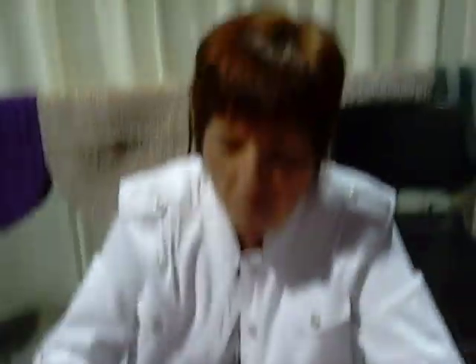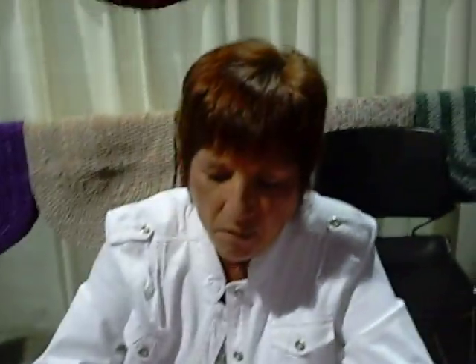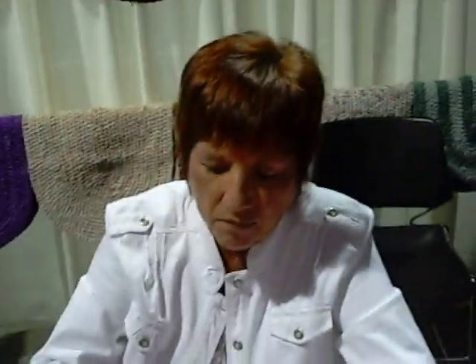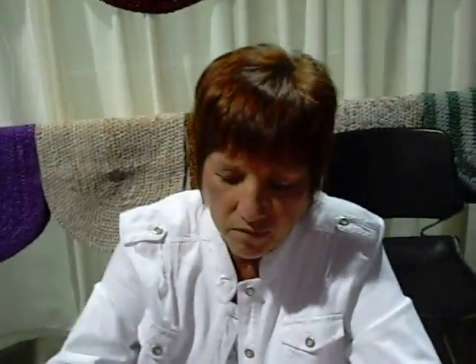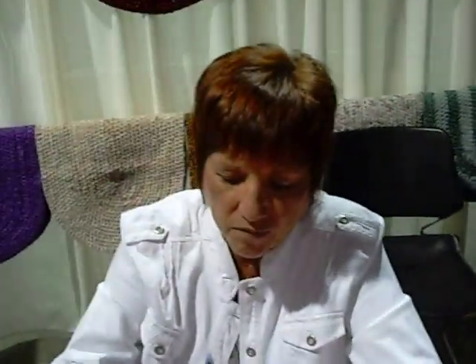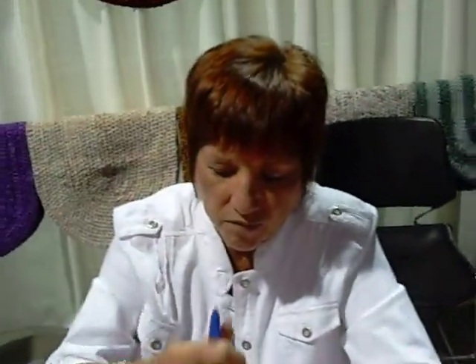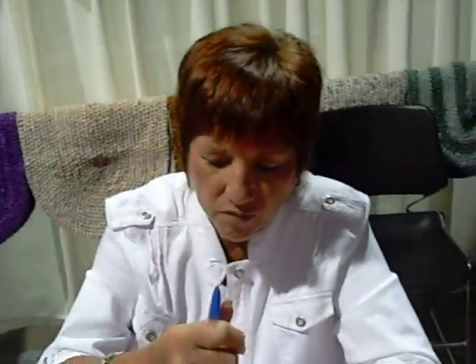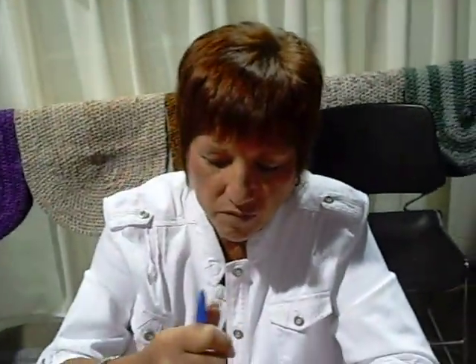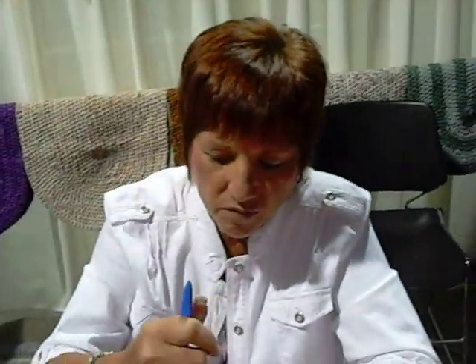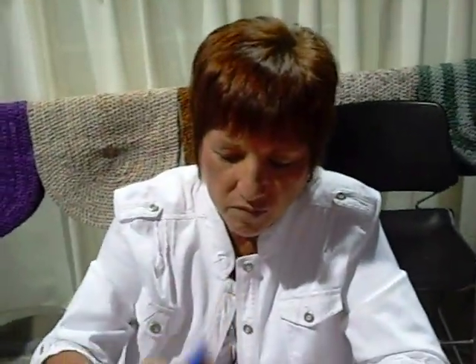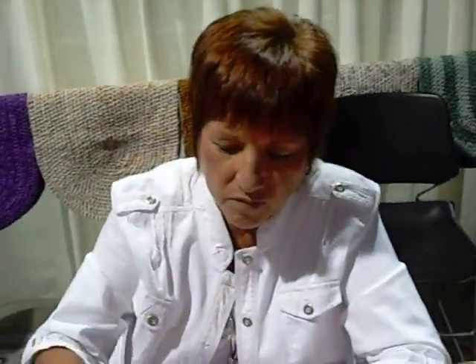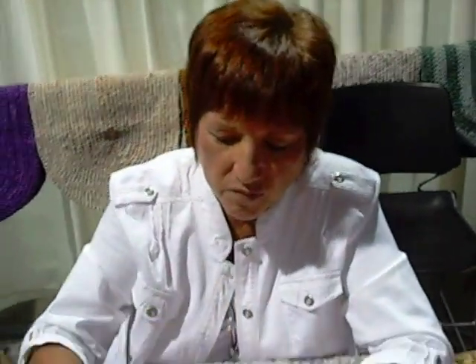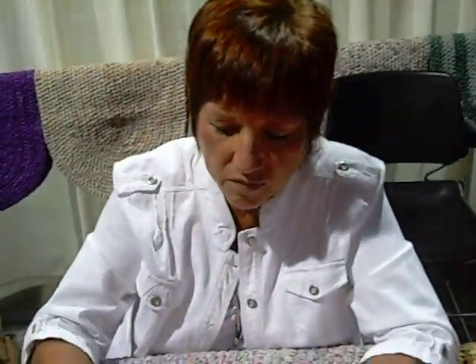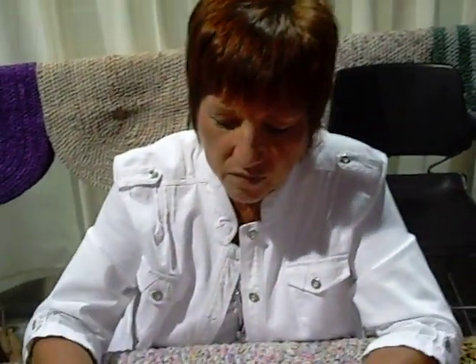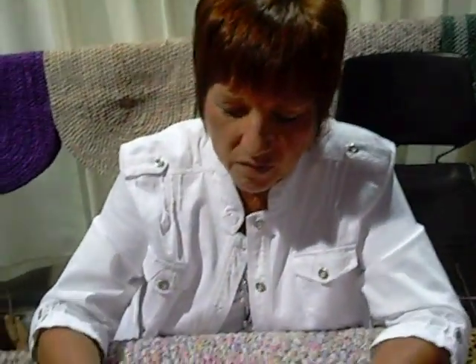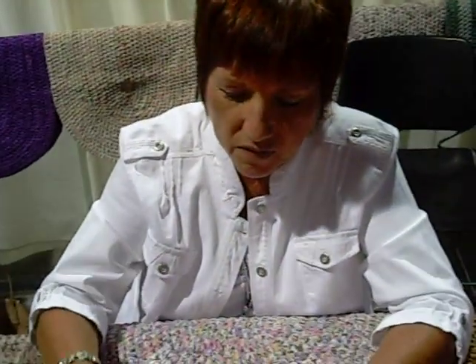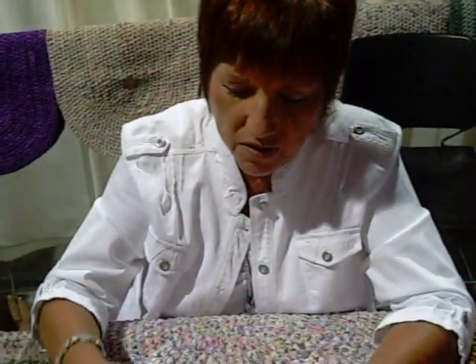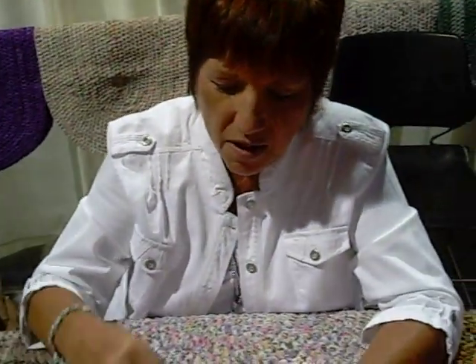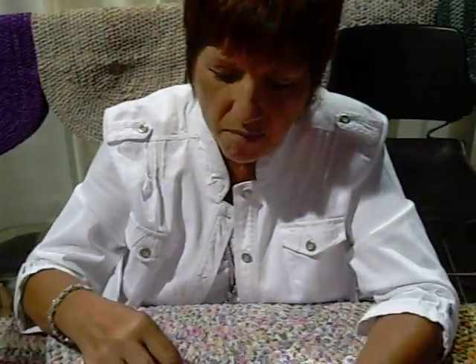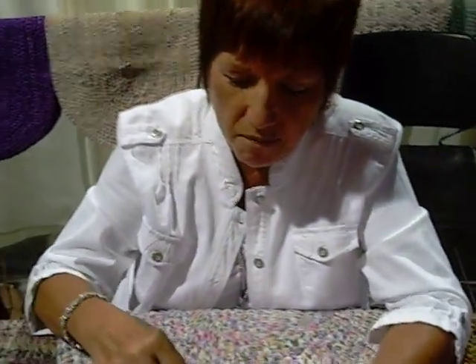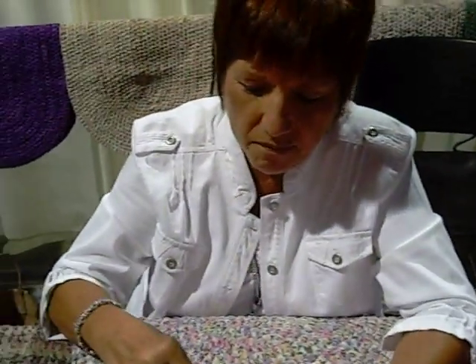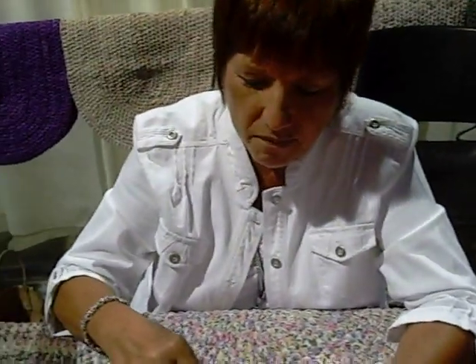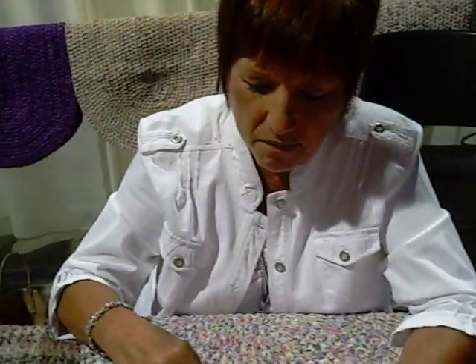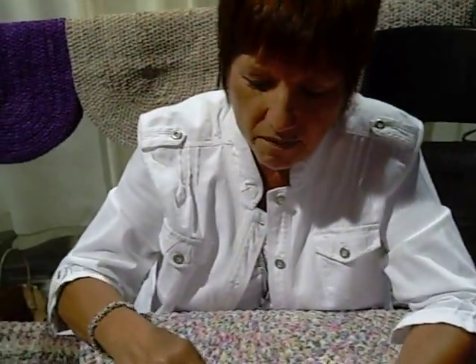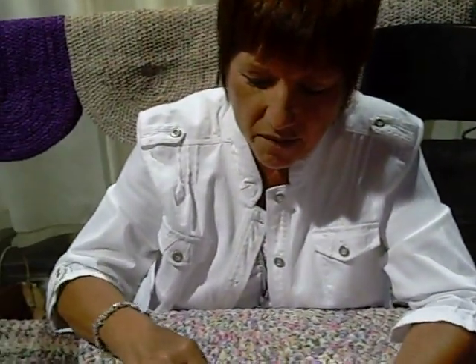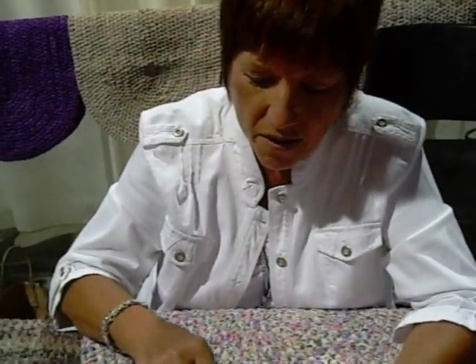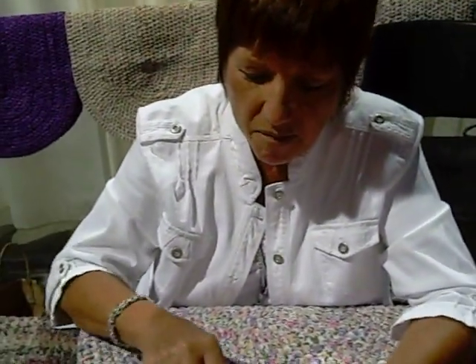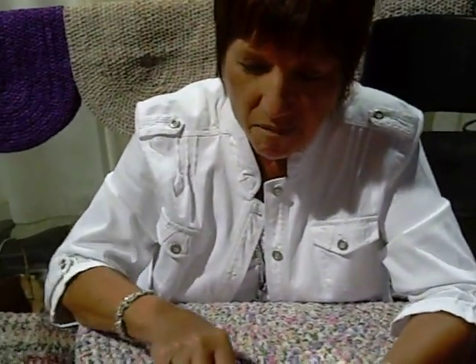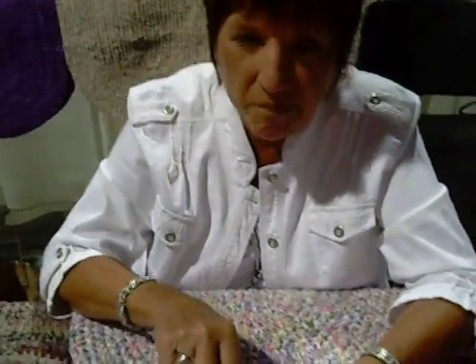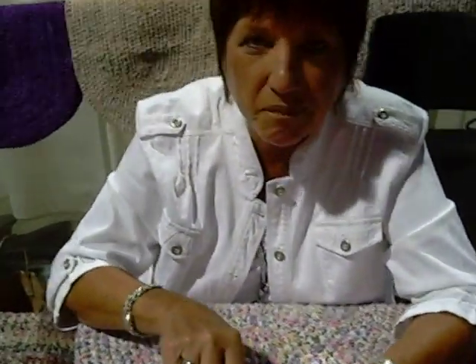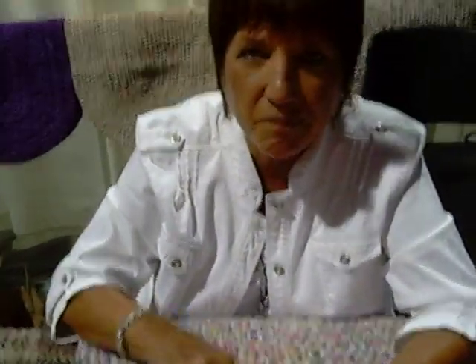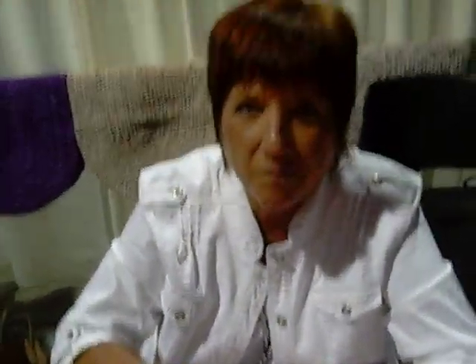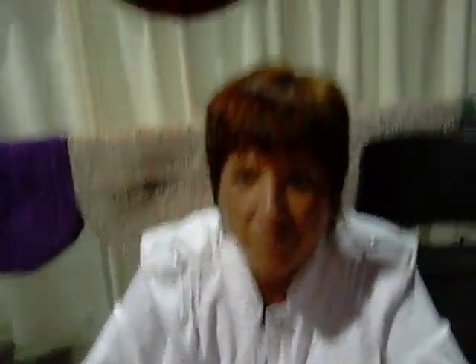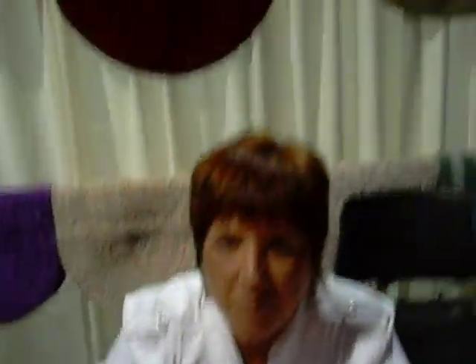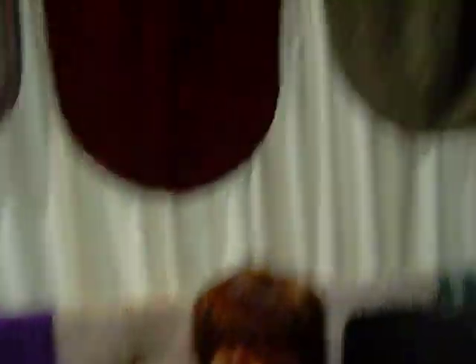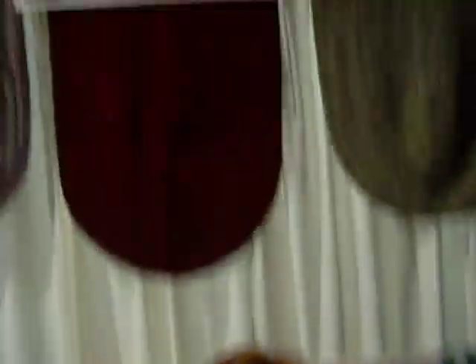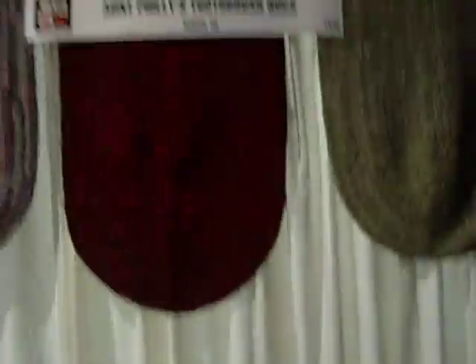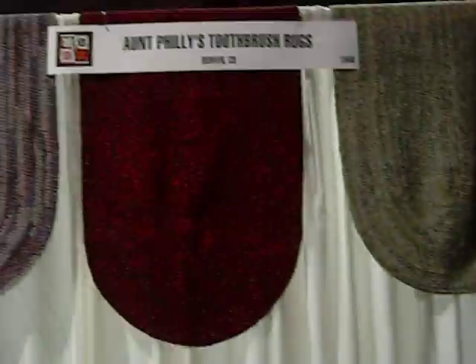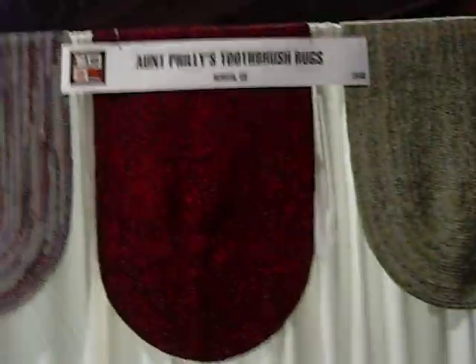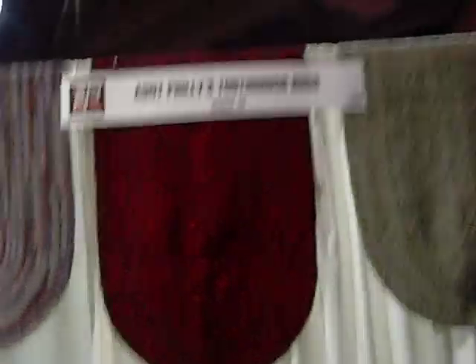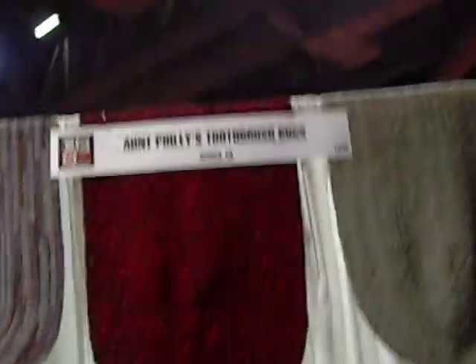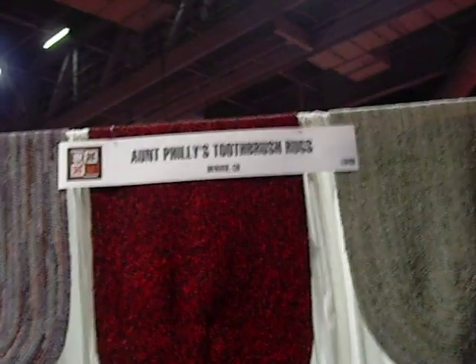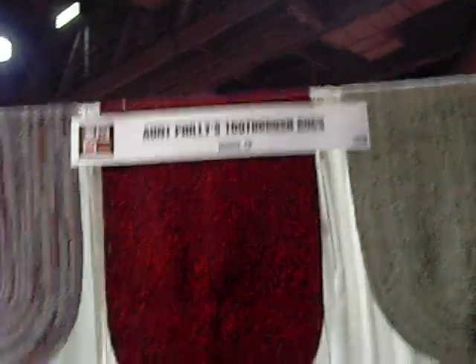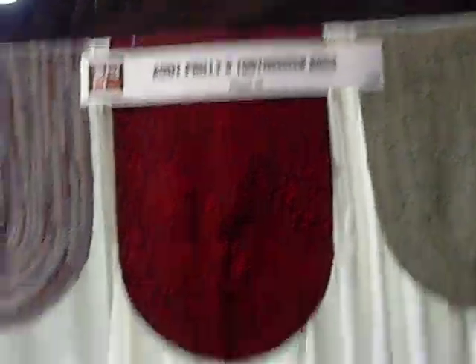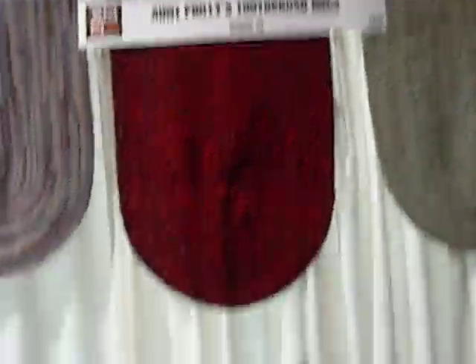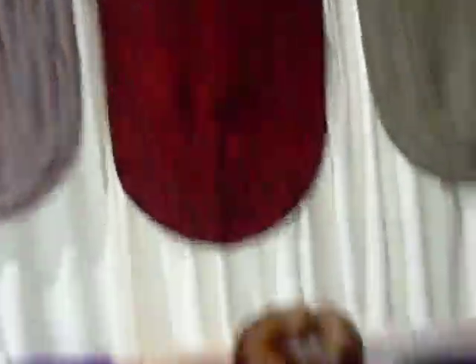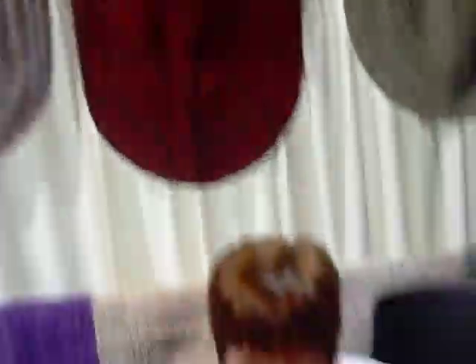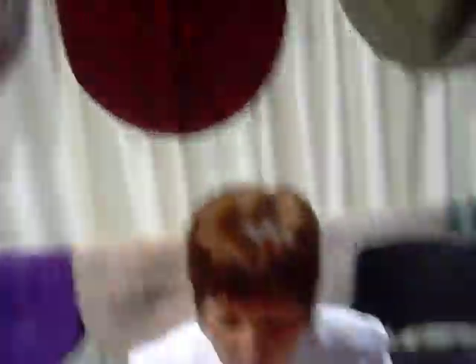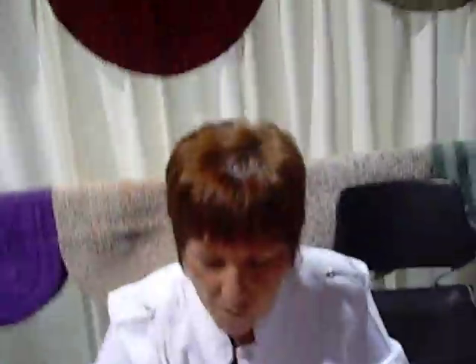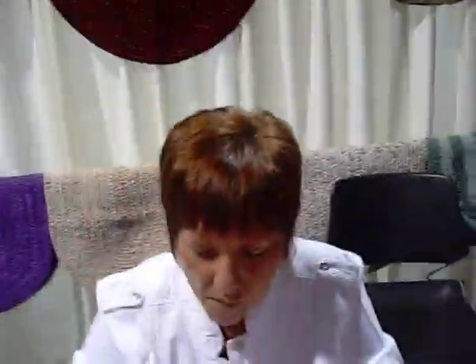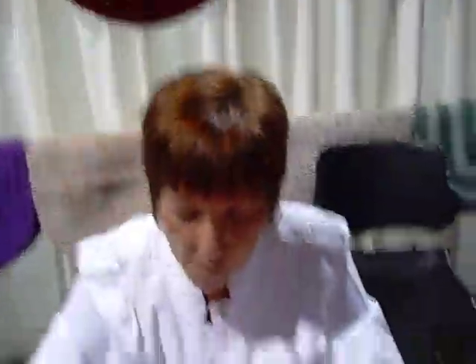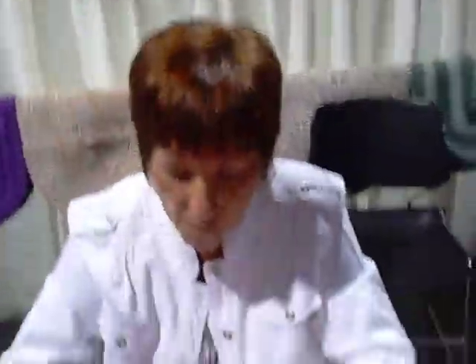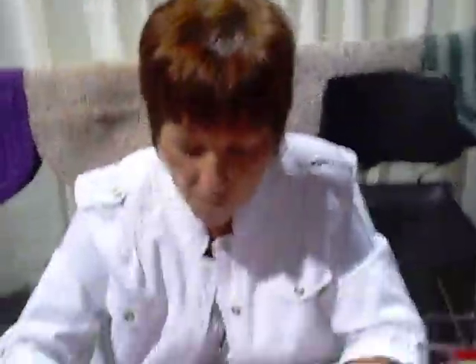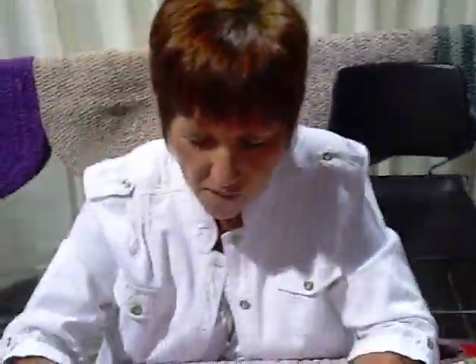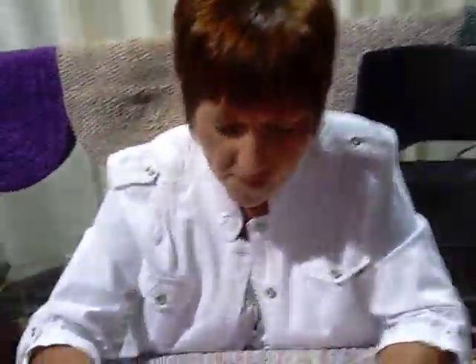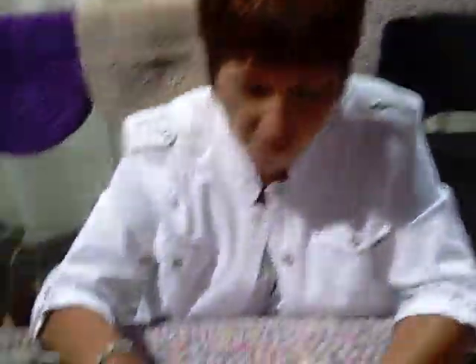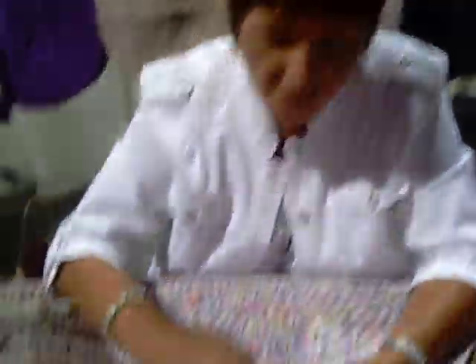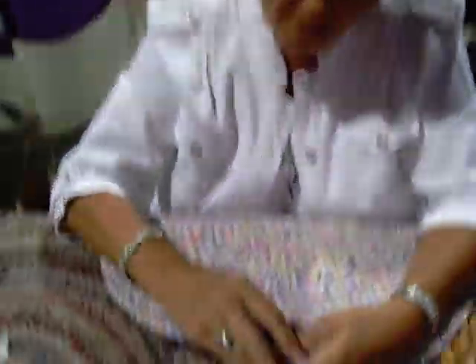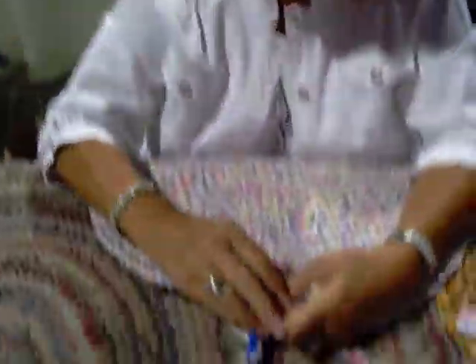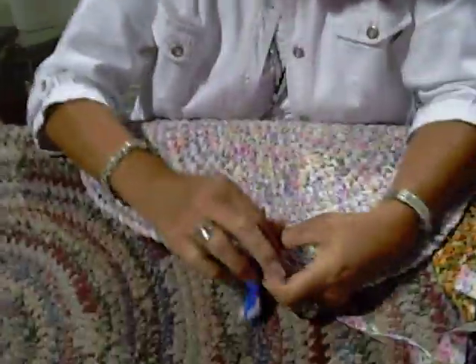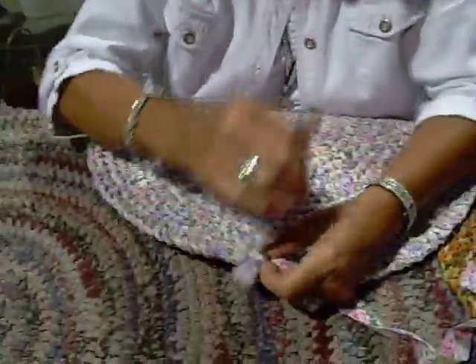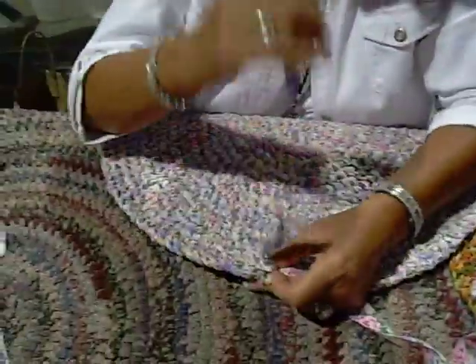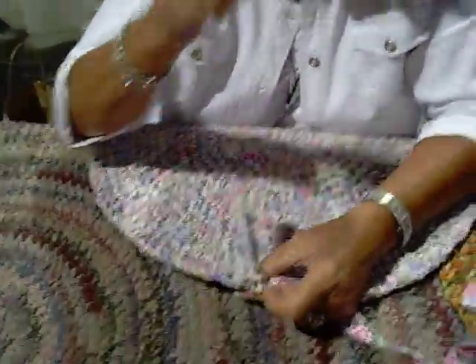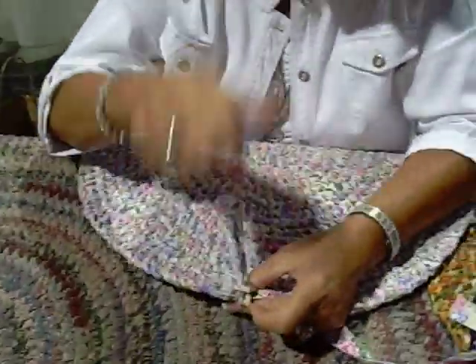Hi, you are Aunt Philly. Are you Aunt Philly? Yep. Okay, and it's Aunt Philly's toothbrush rugs from Denver, Colorado.